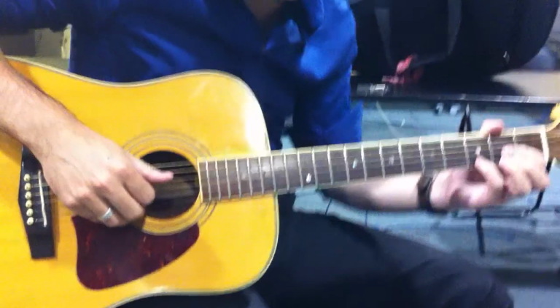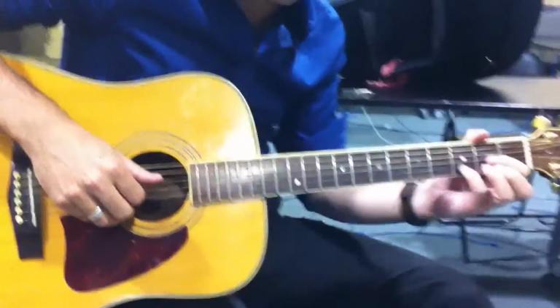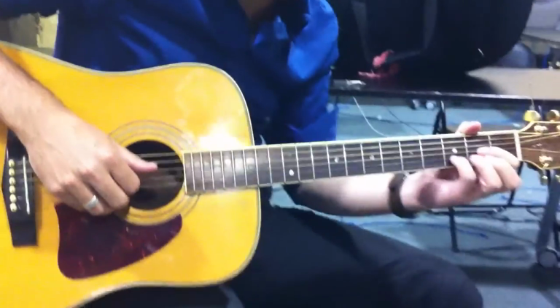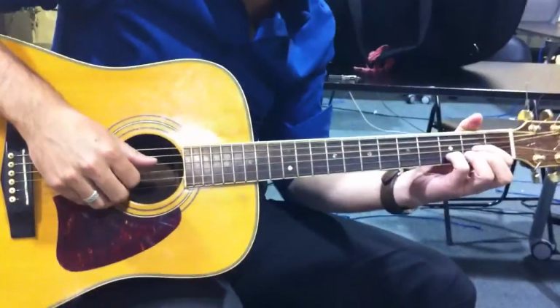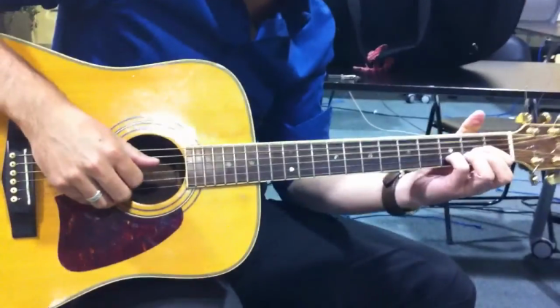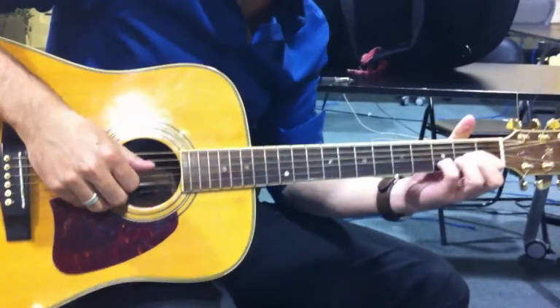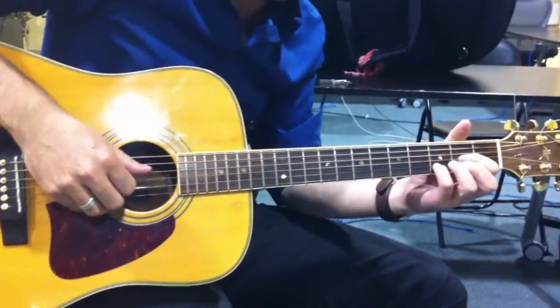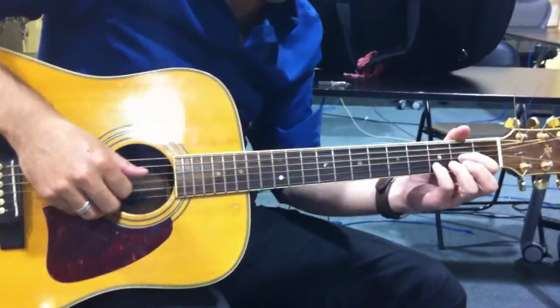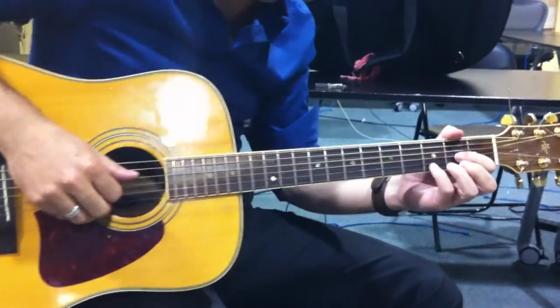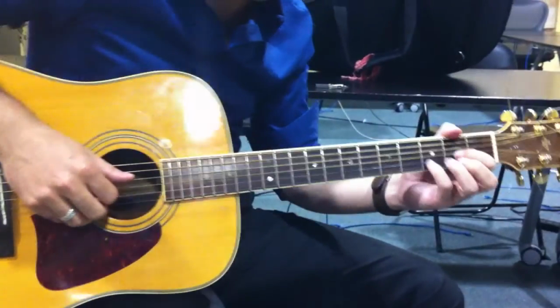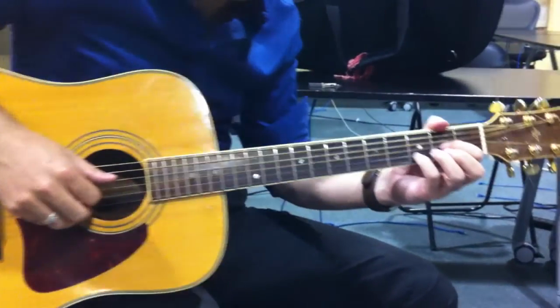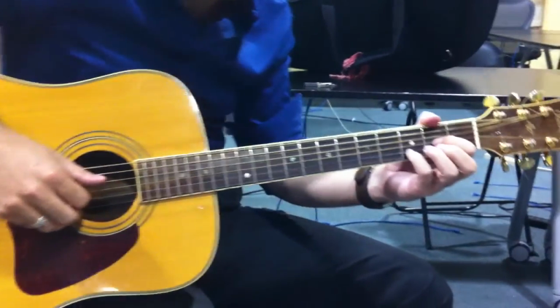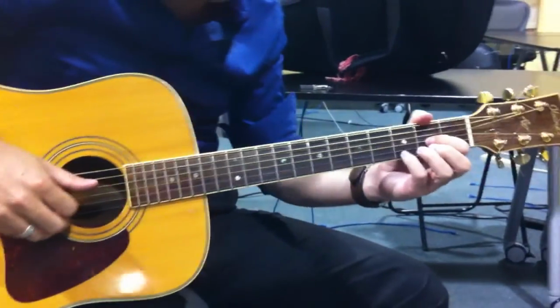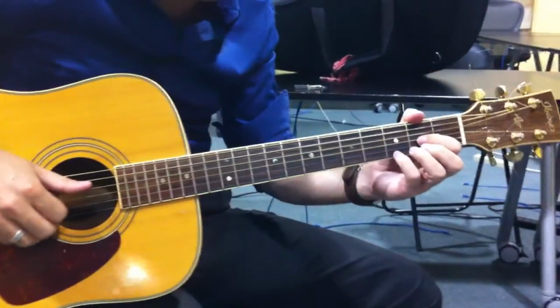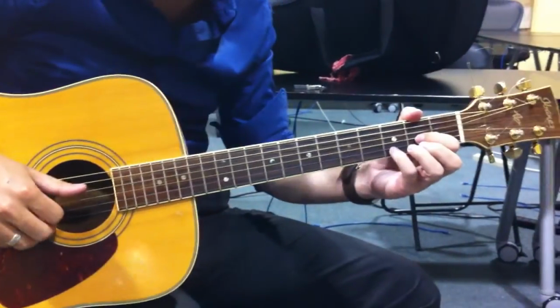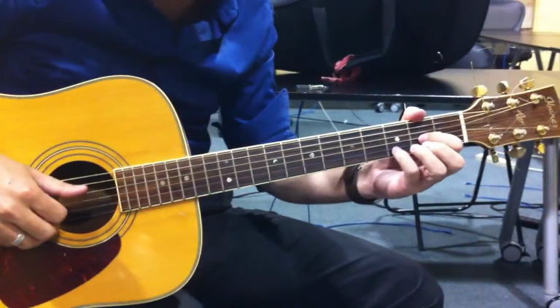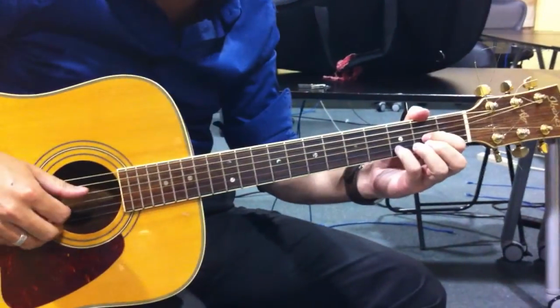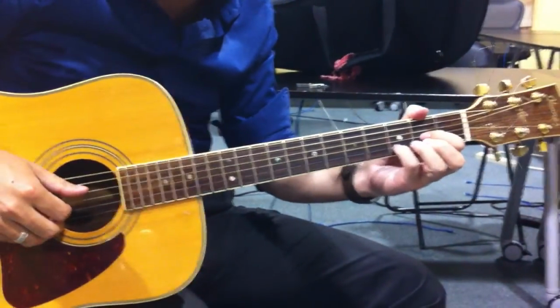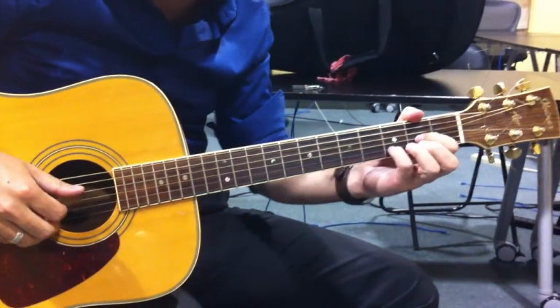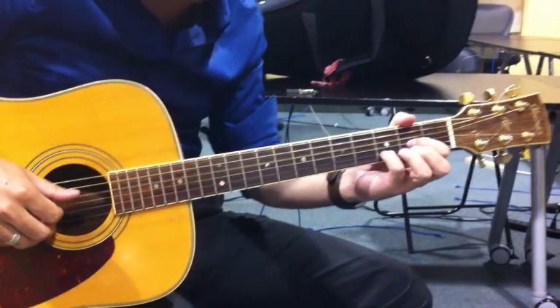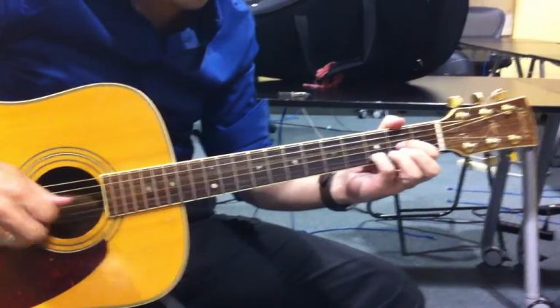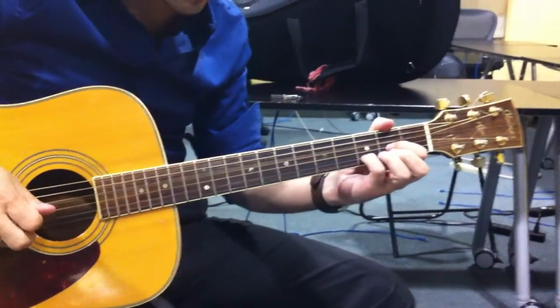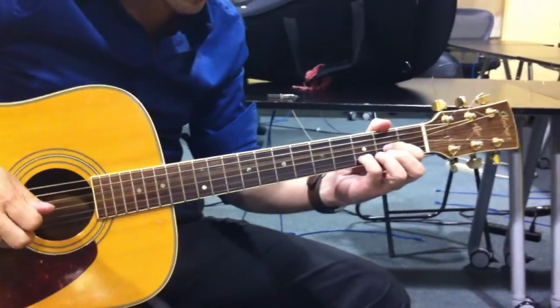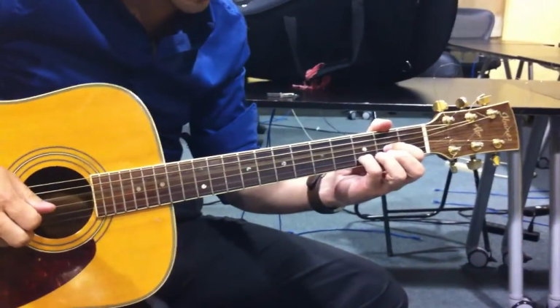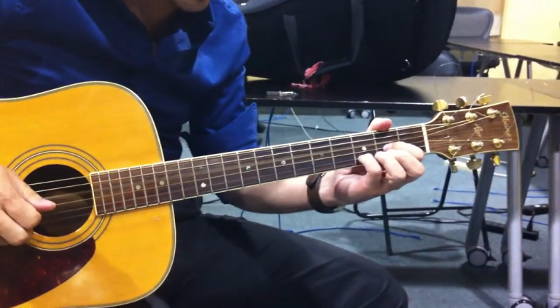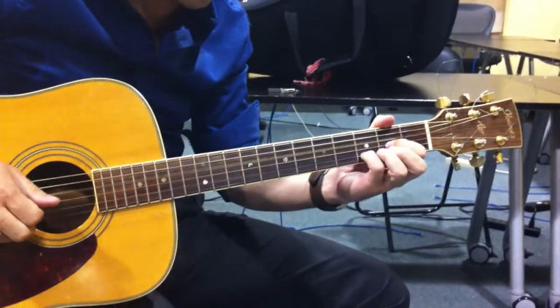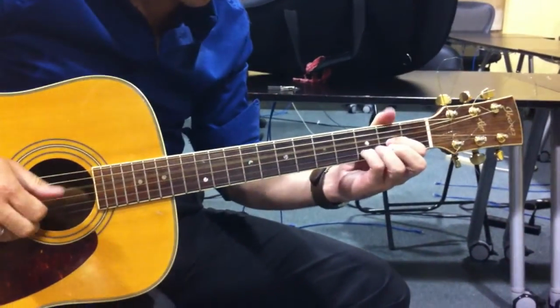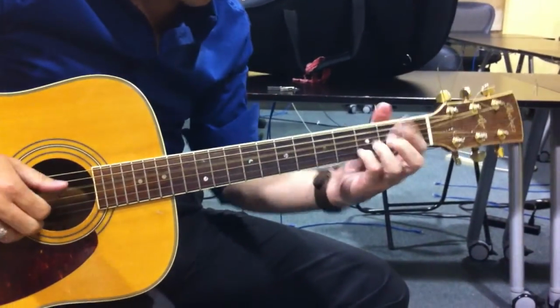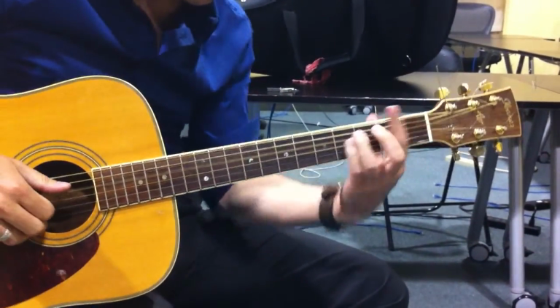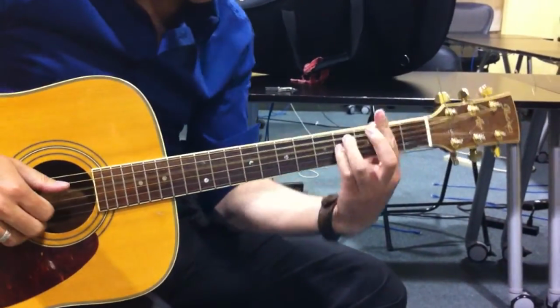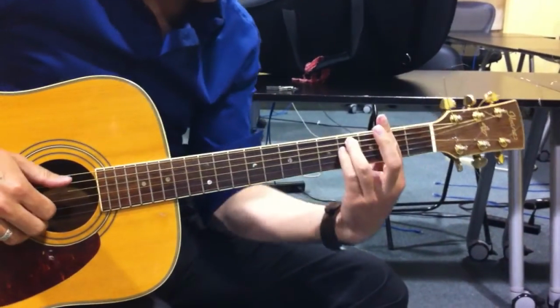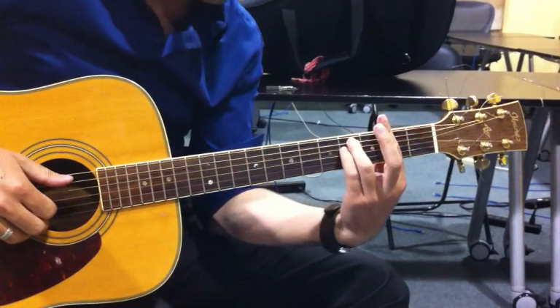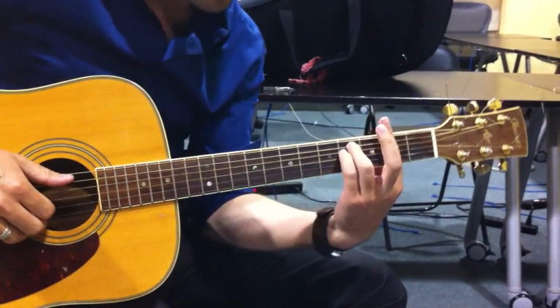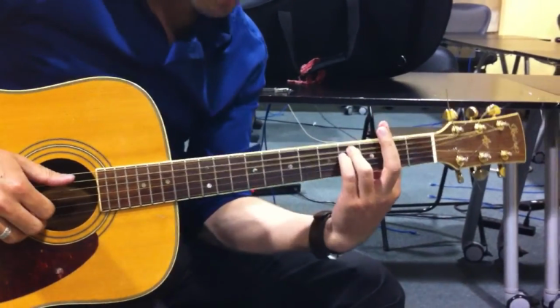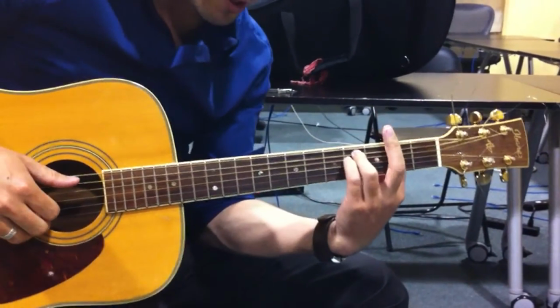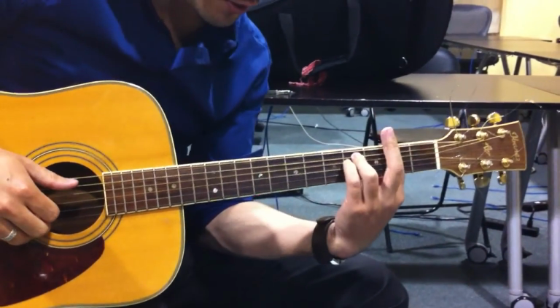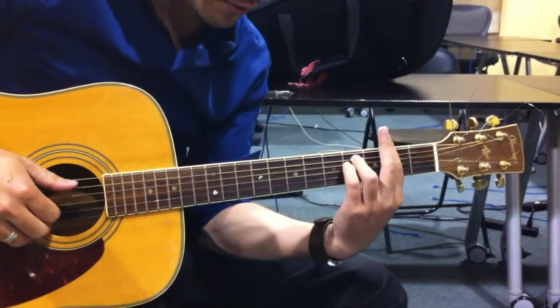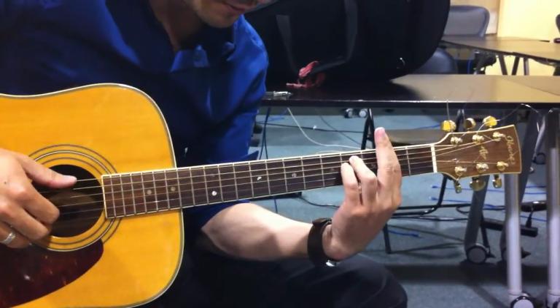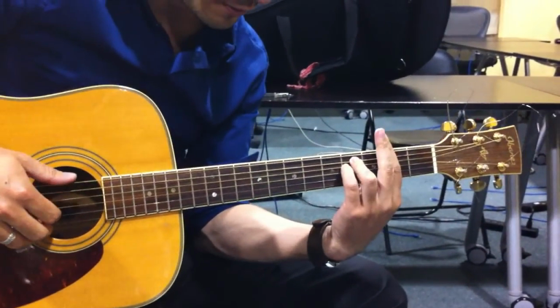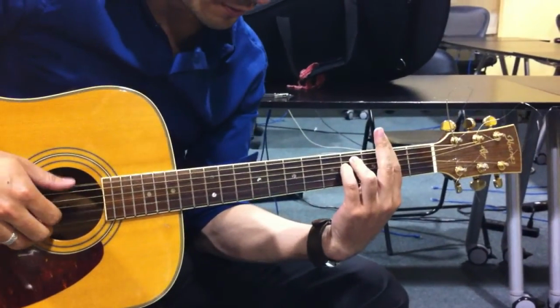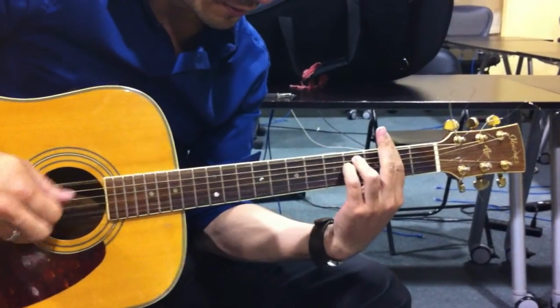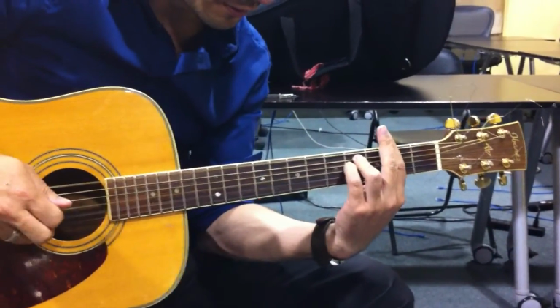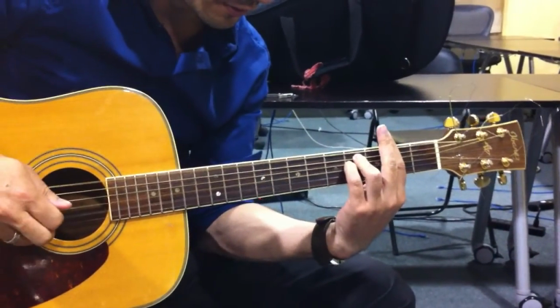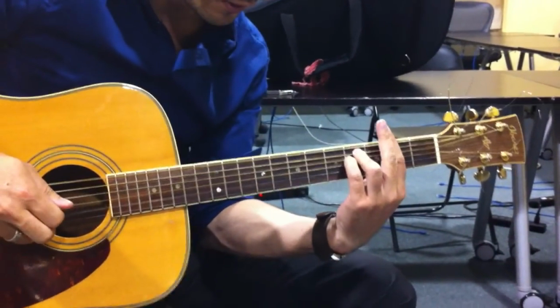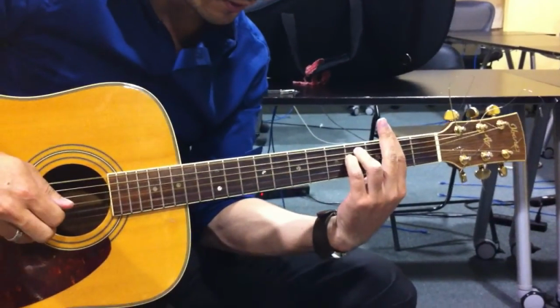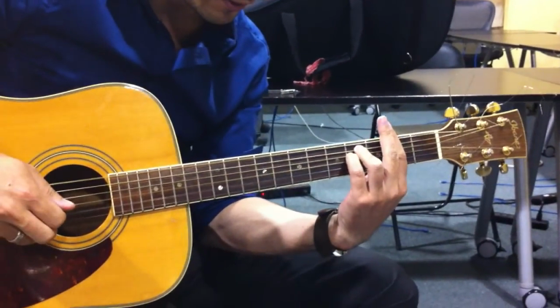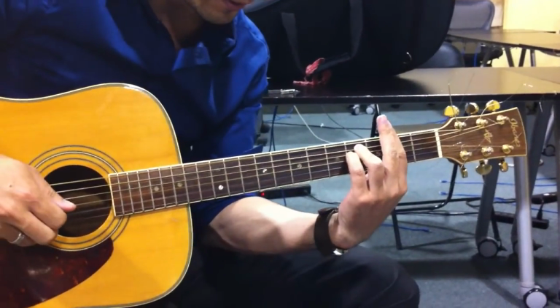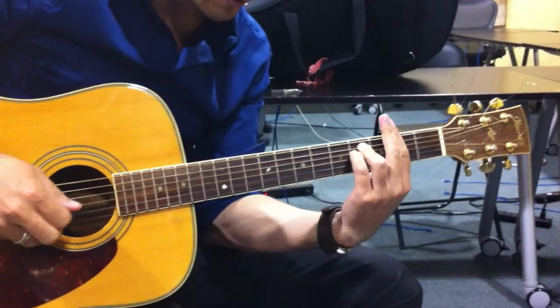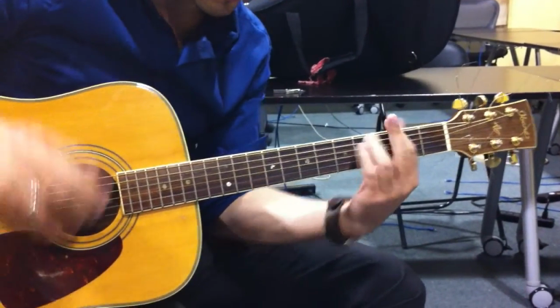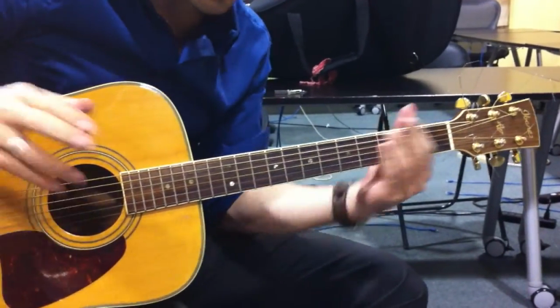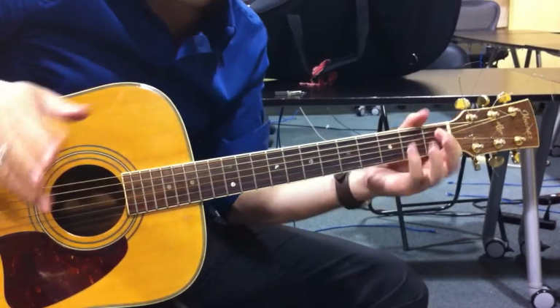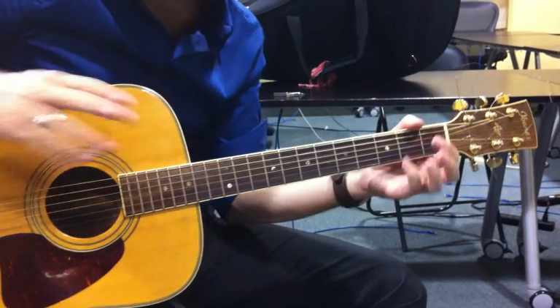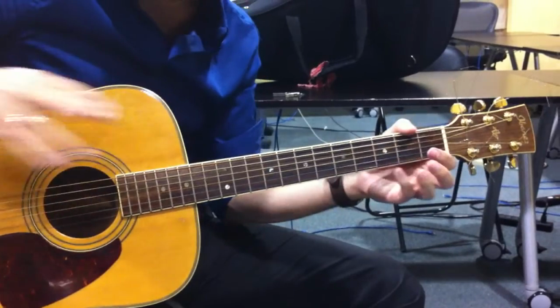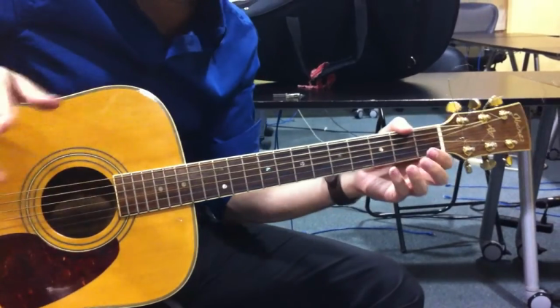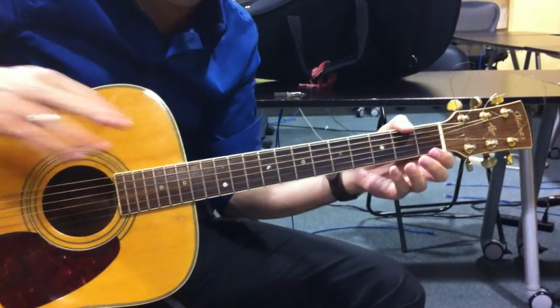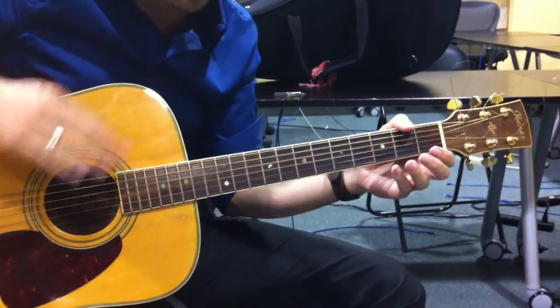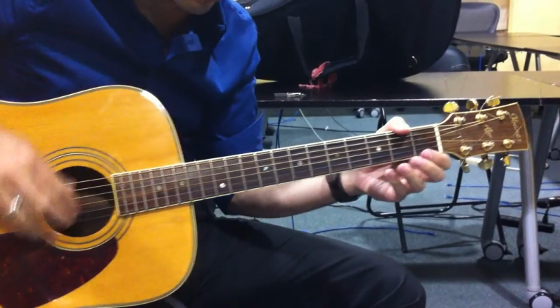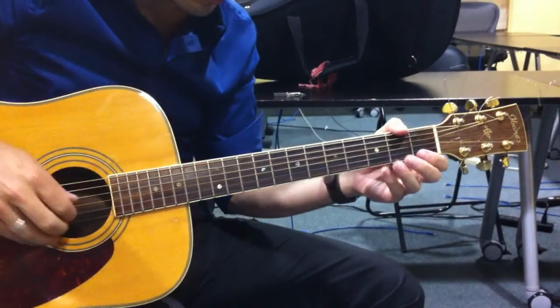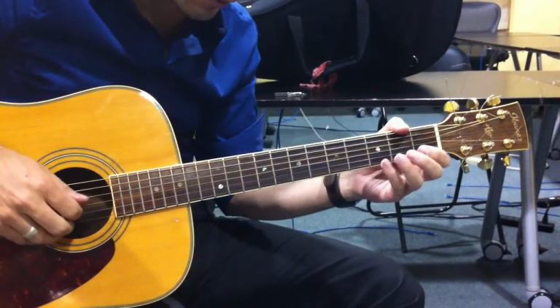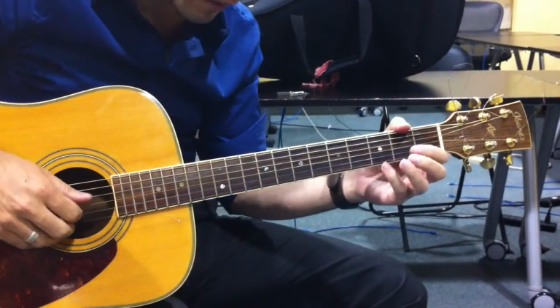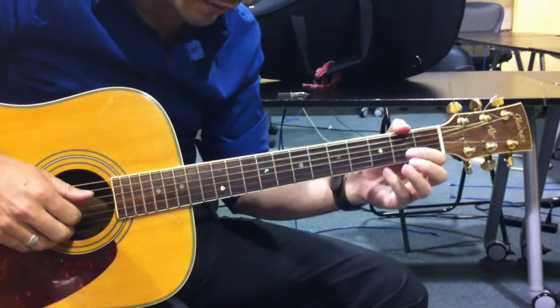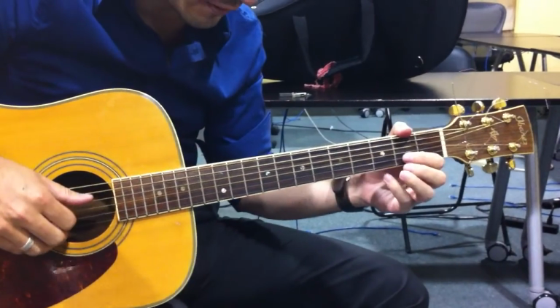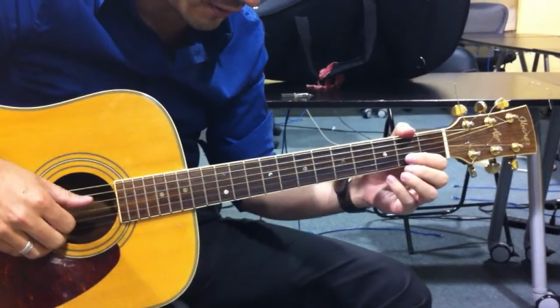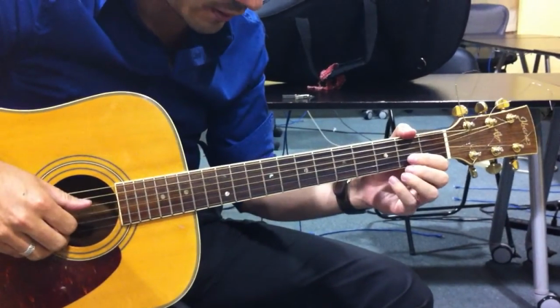Okay, here's Delilah. So it's D, F-sharp minor, D, F-sharp minor — you just alternate.